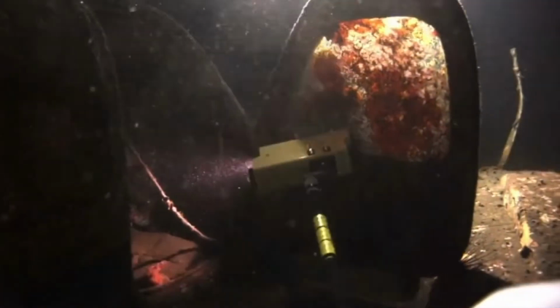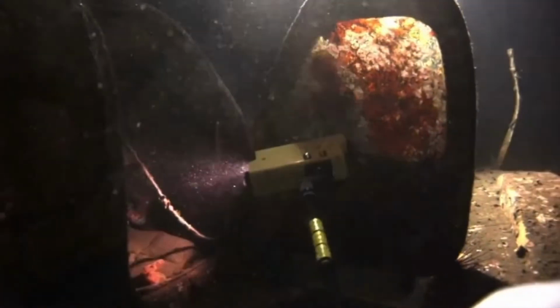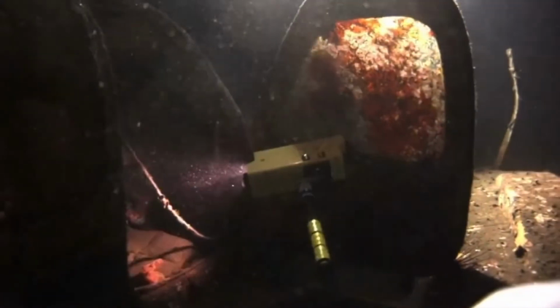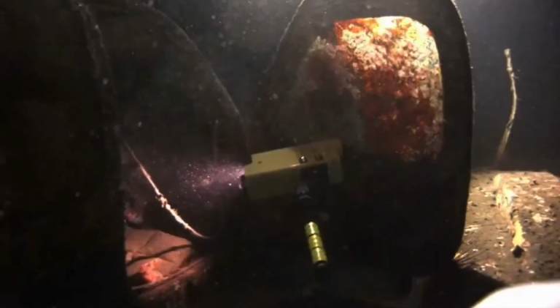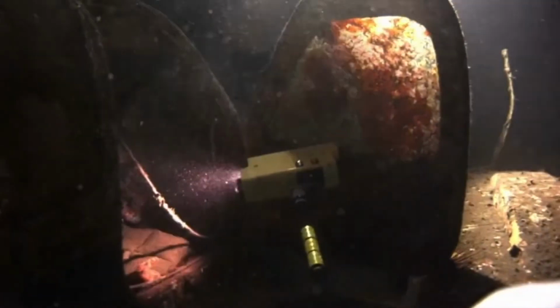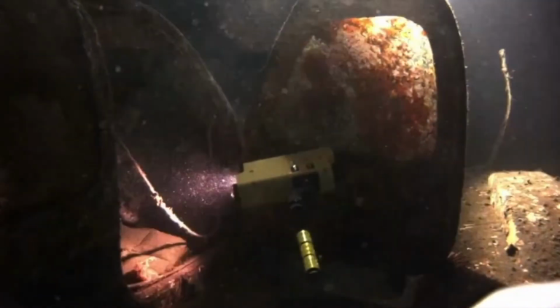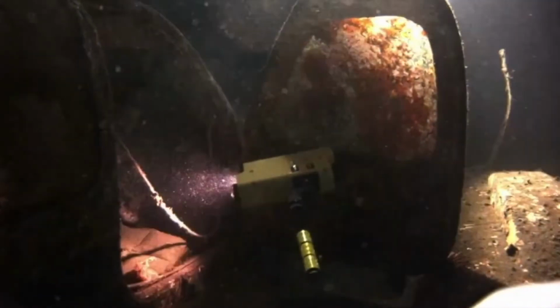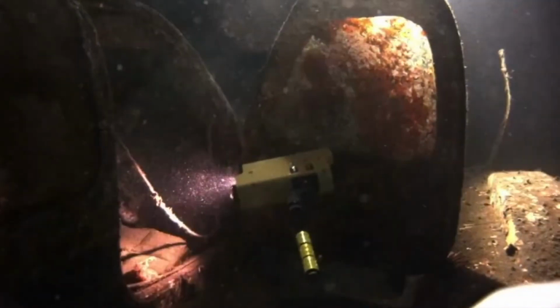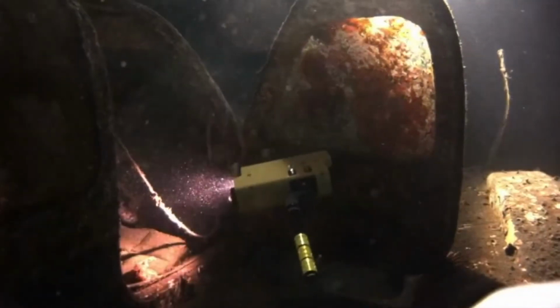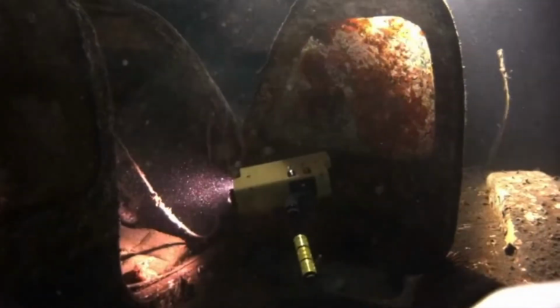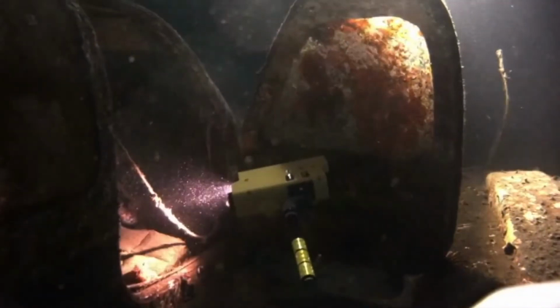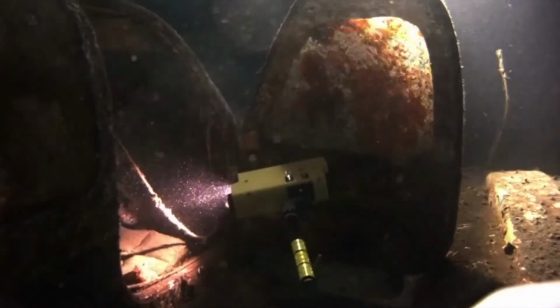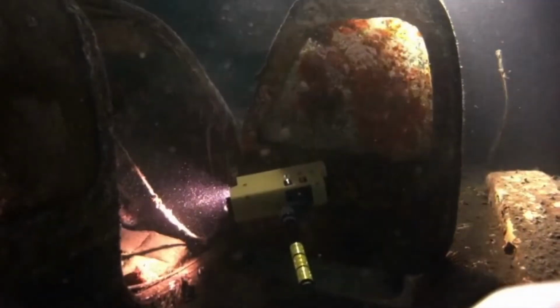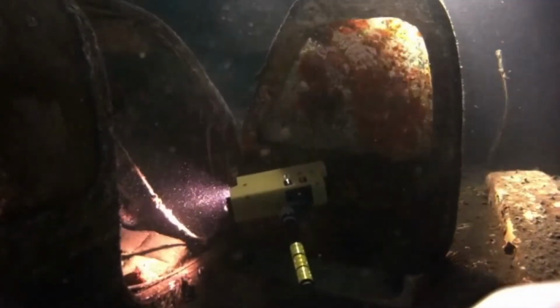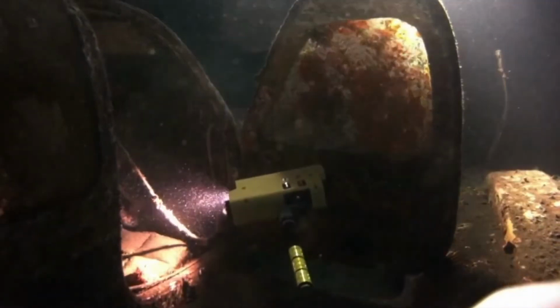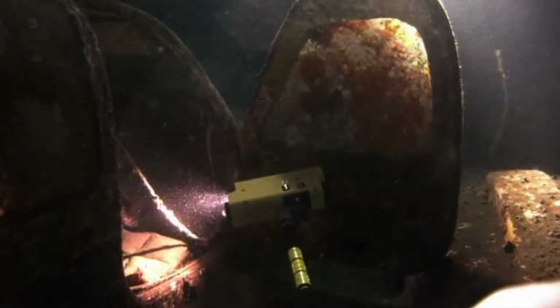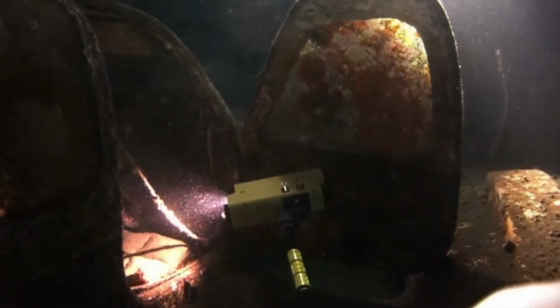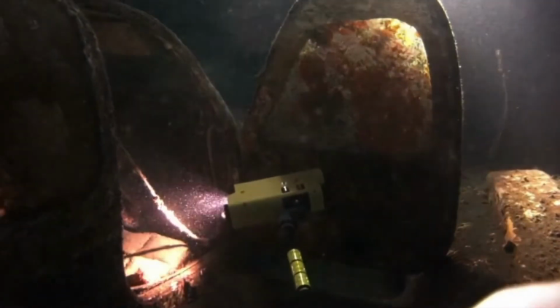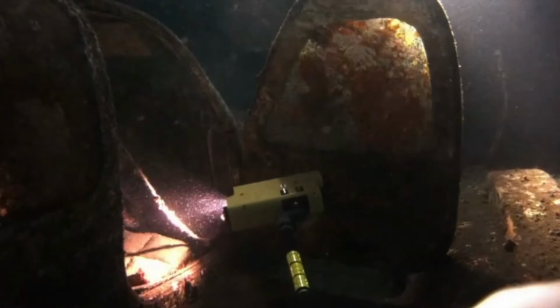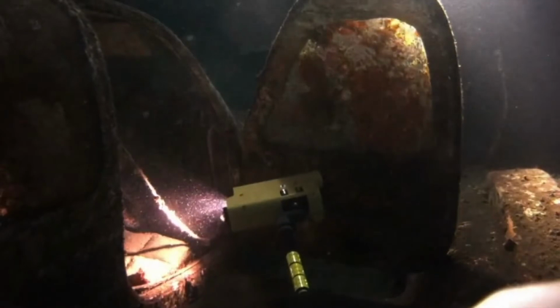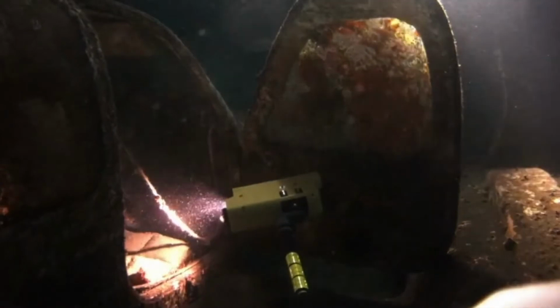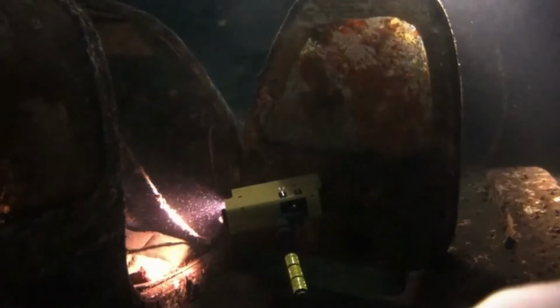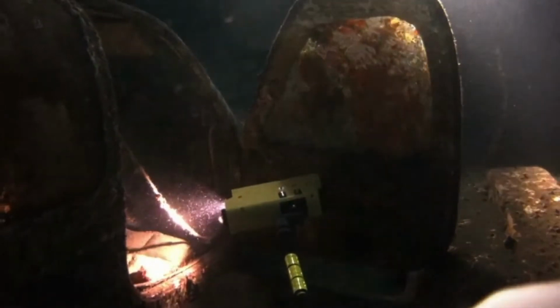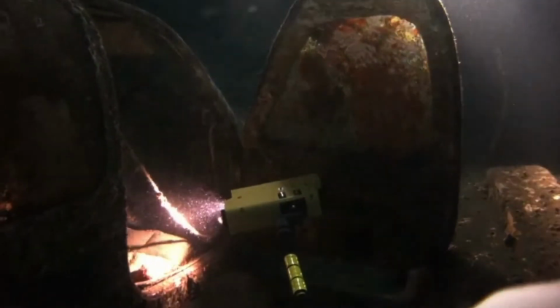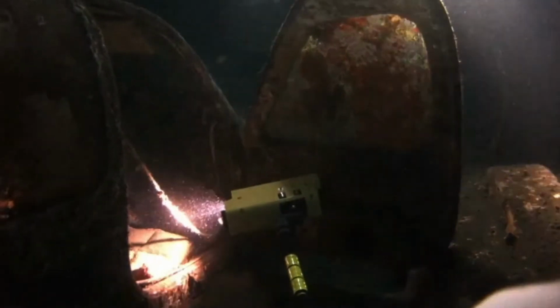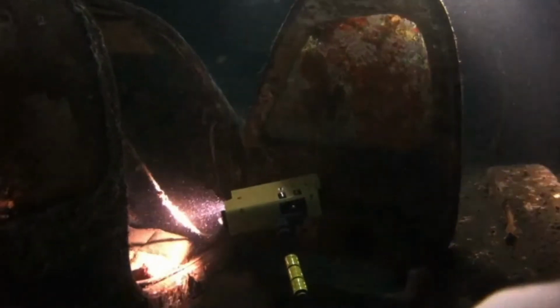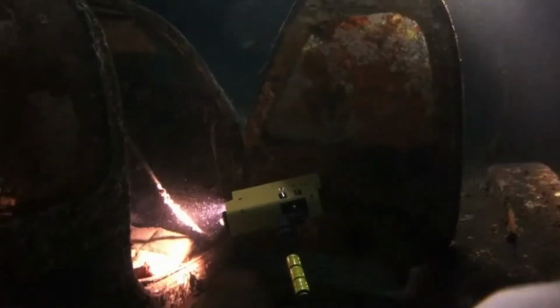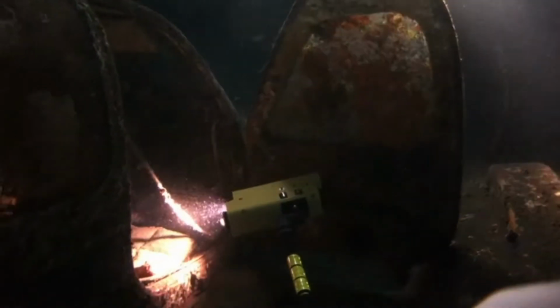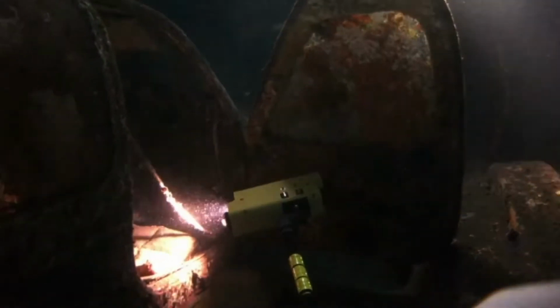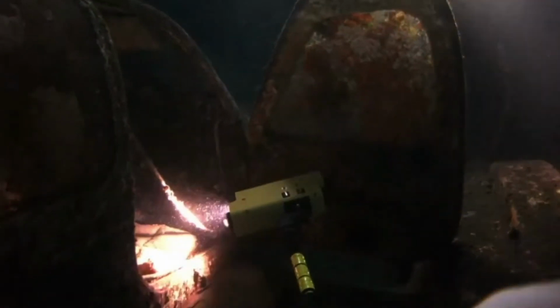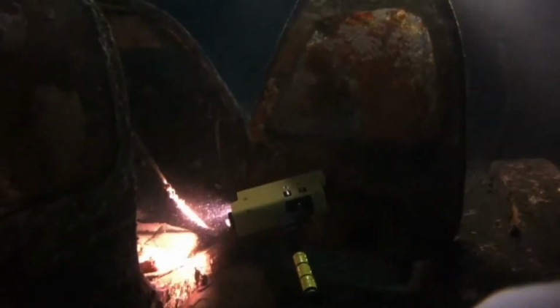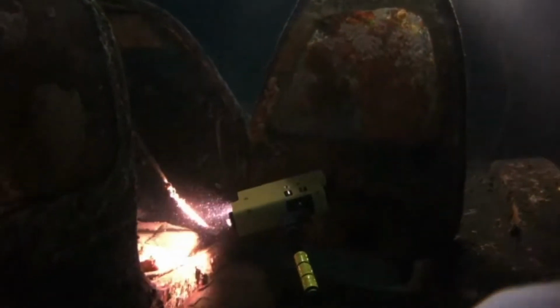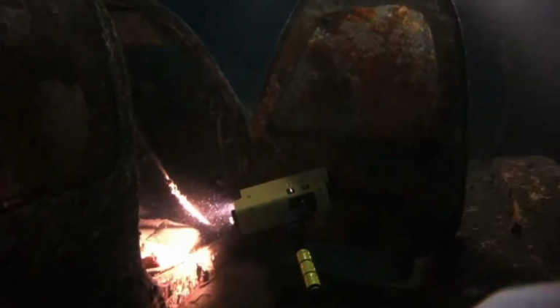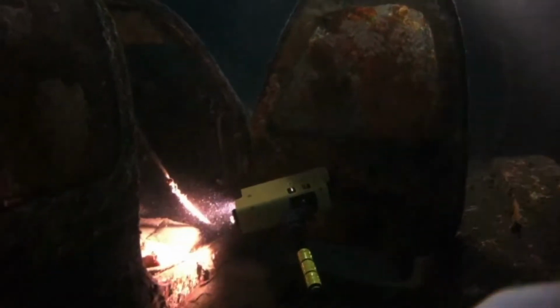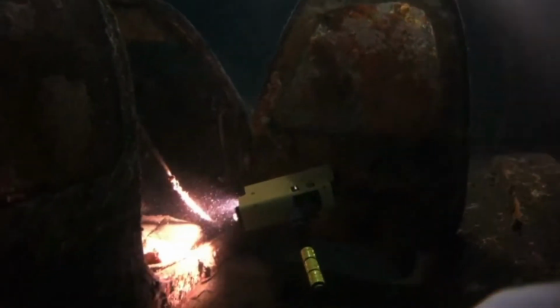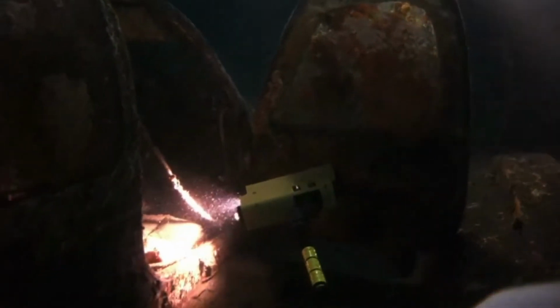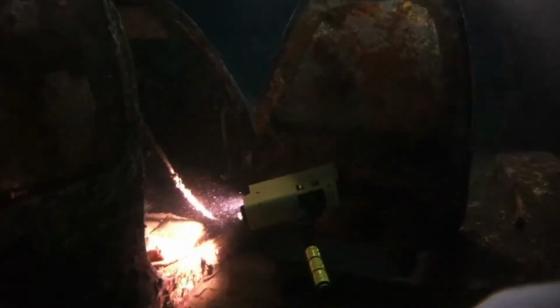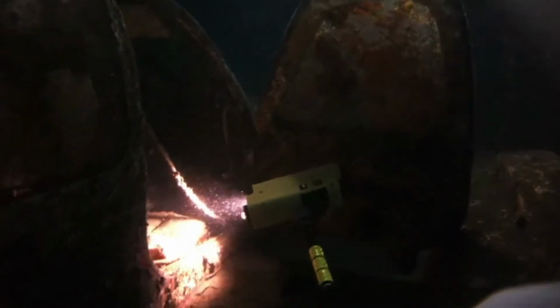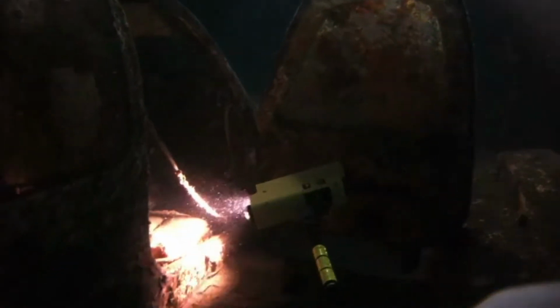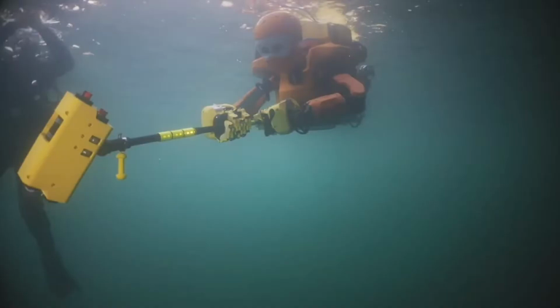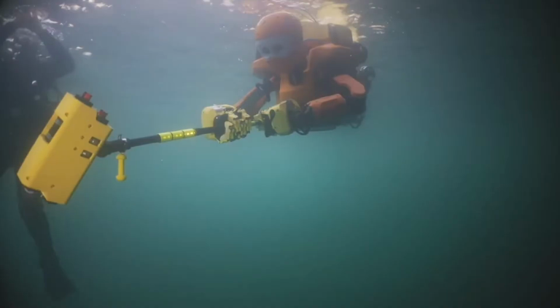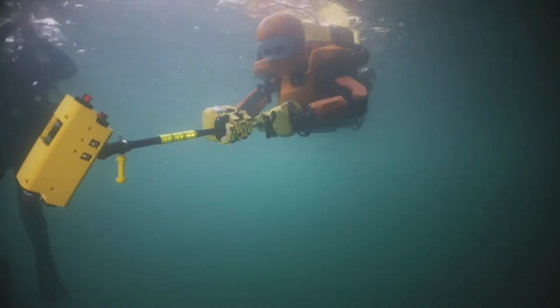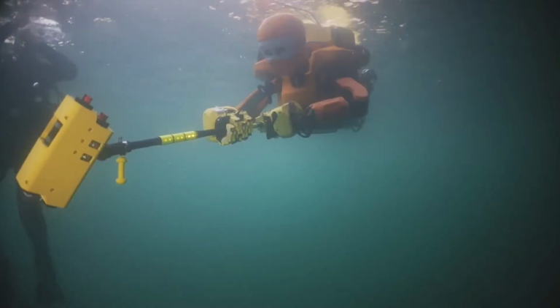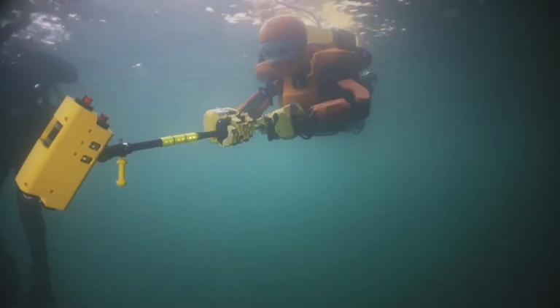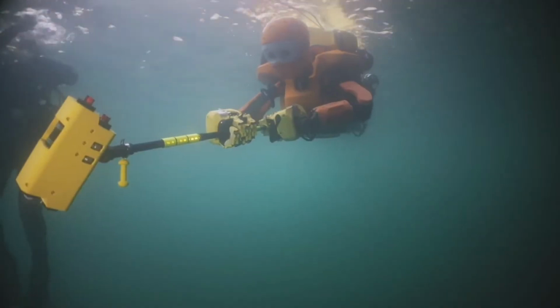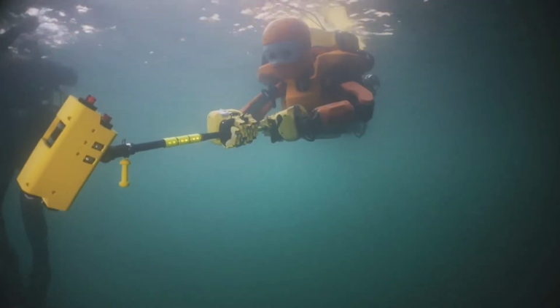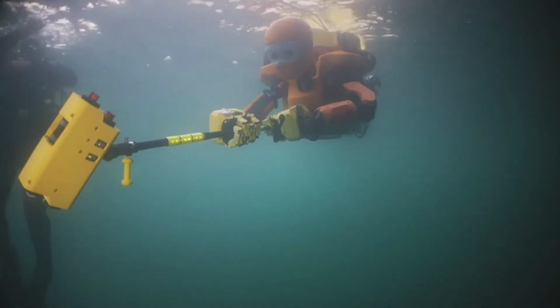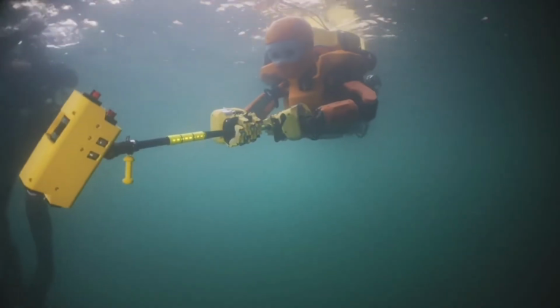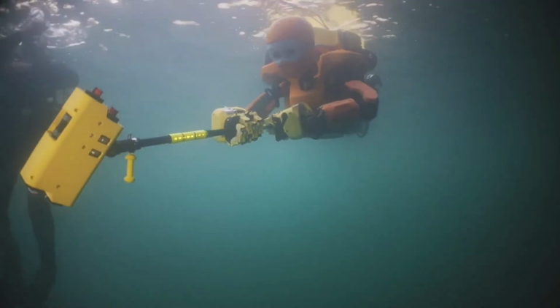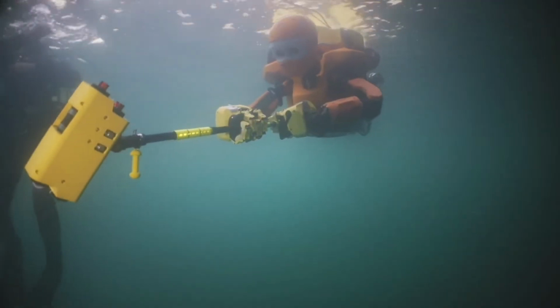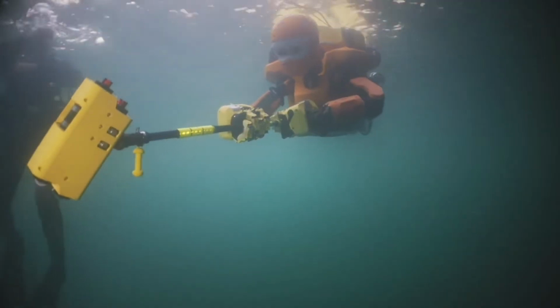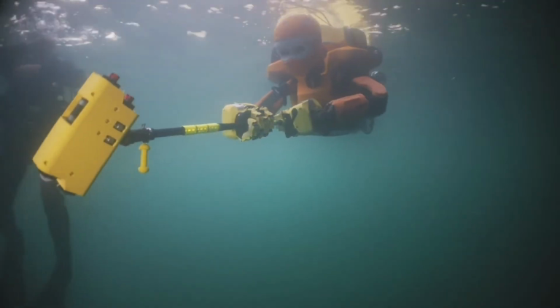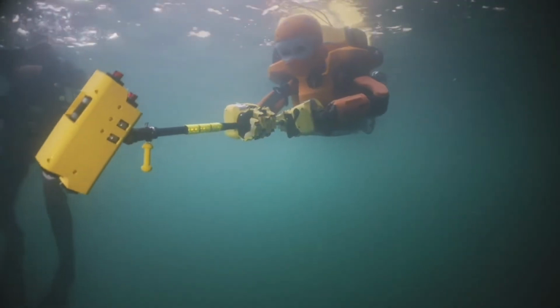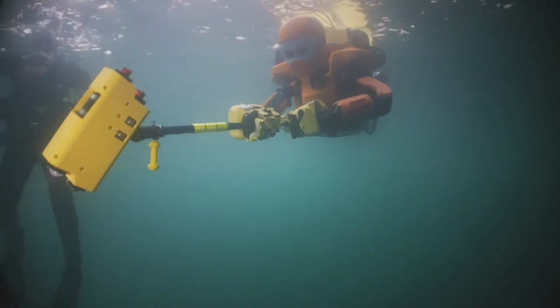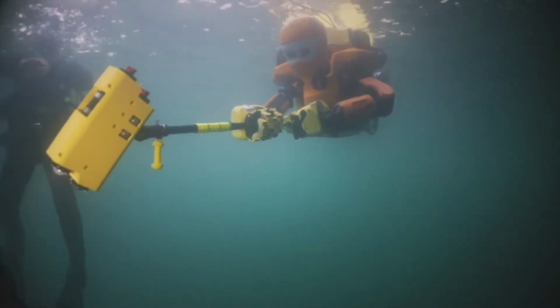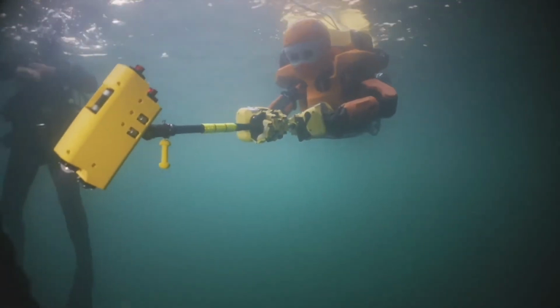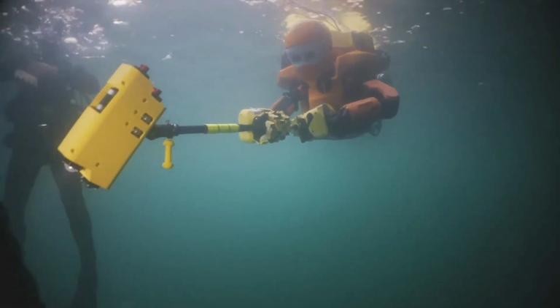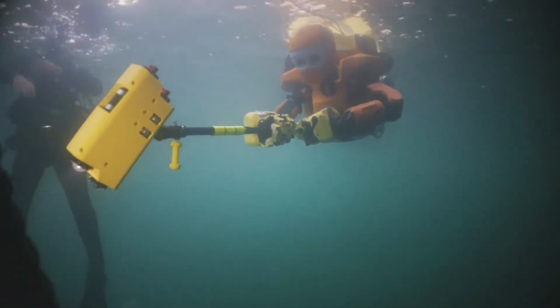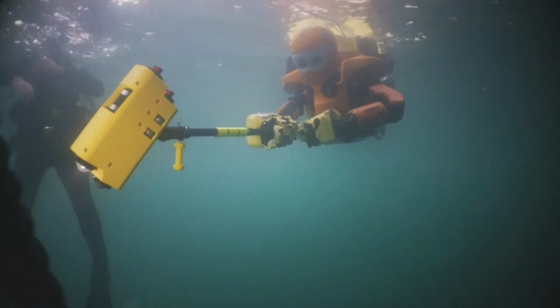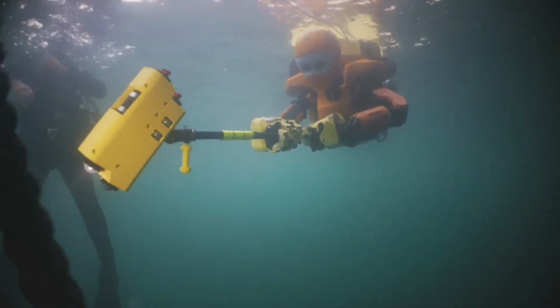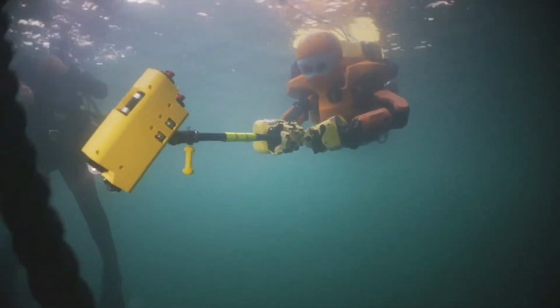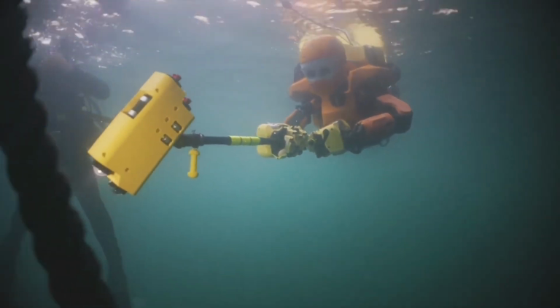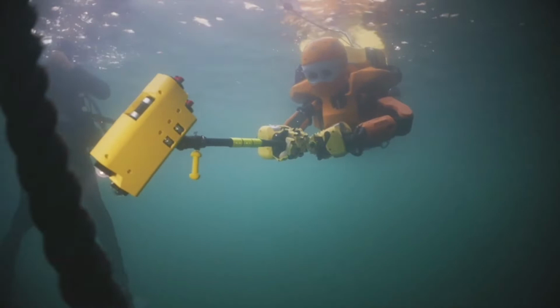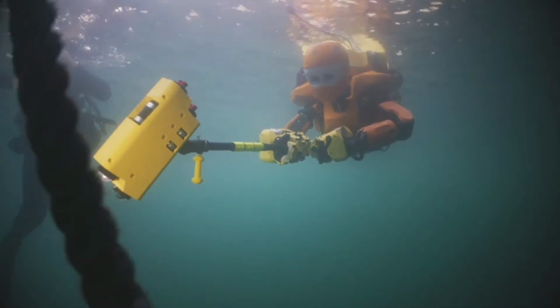Ocean 1K's objective is to explore uncharted depths and show that human touch, vision, and engagement can be conveyed to remote sites.